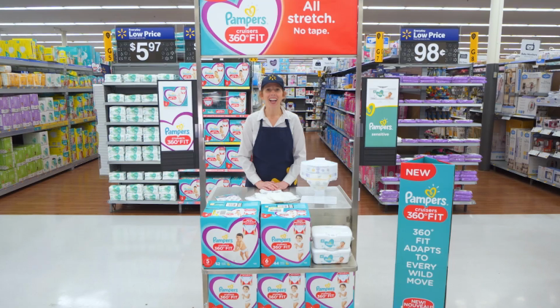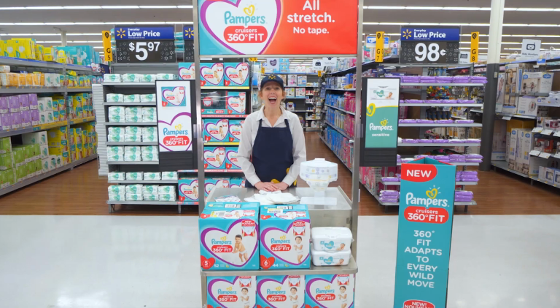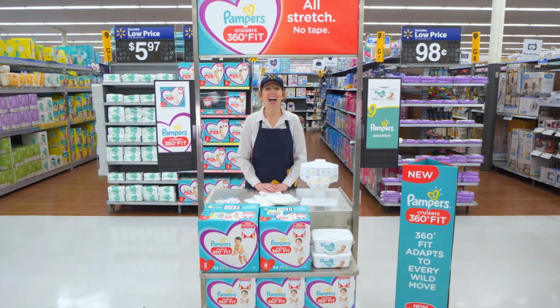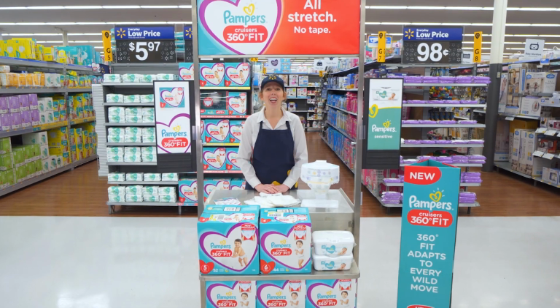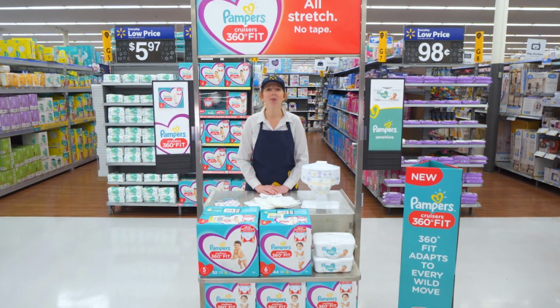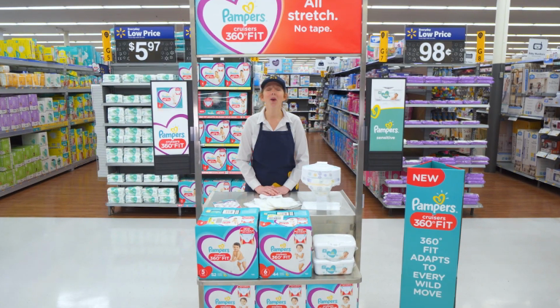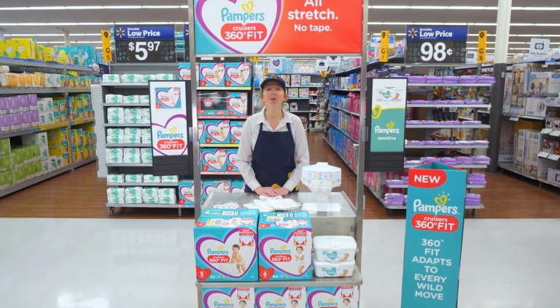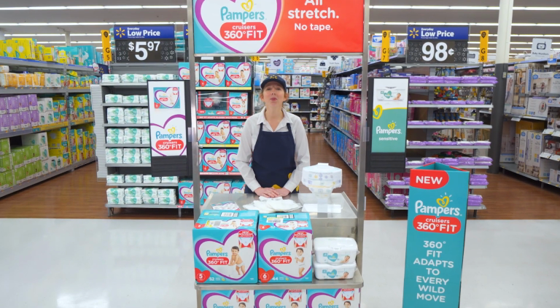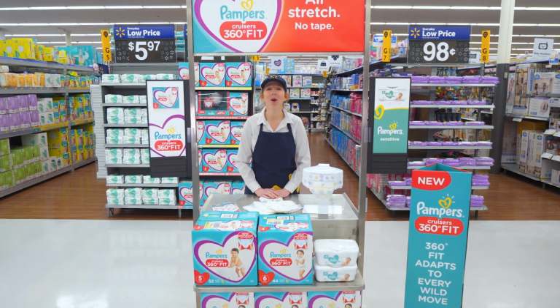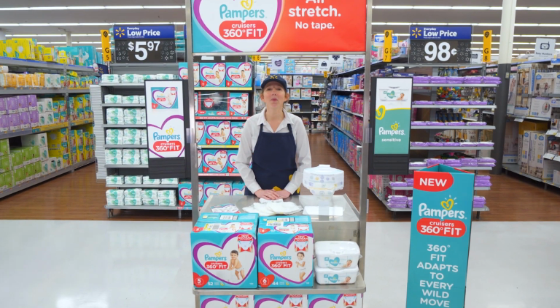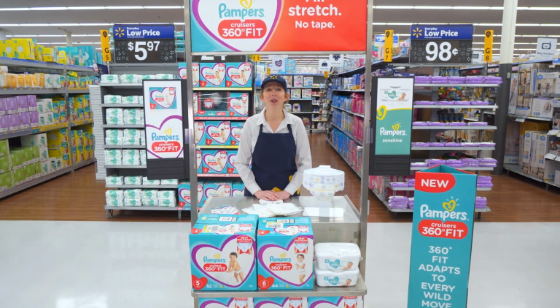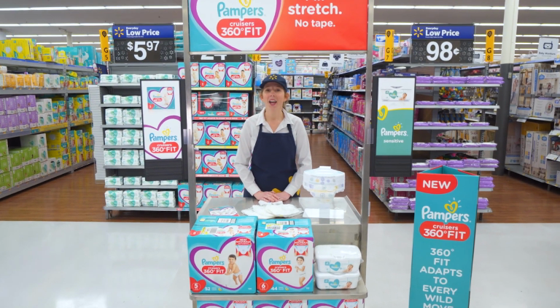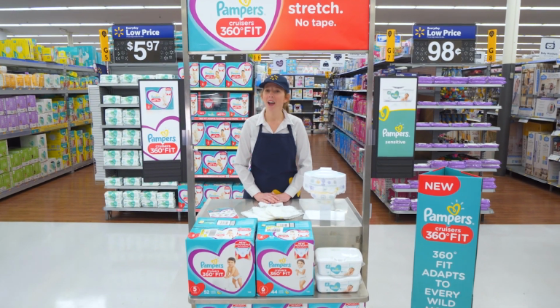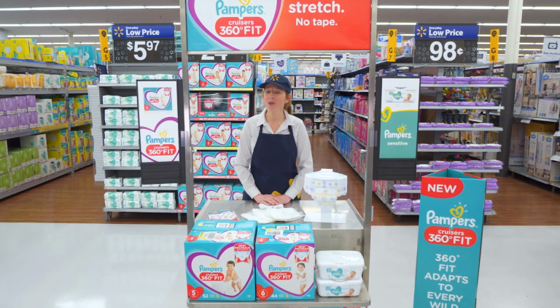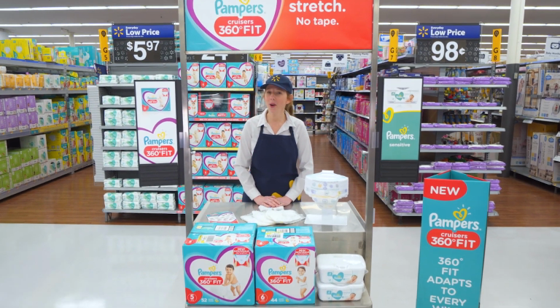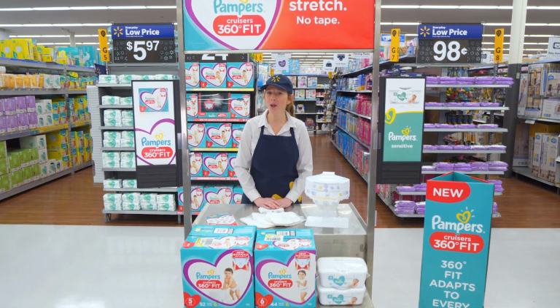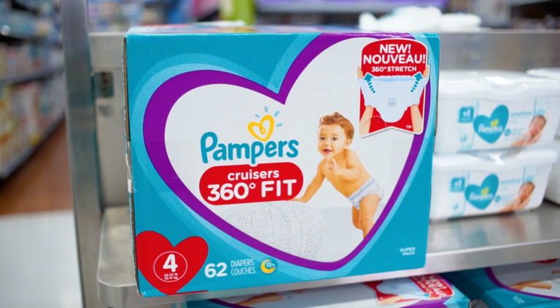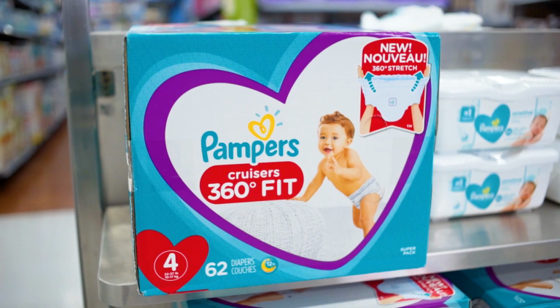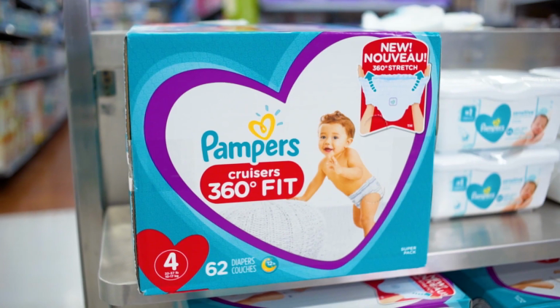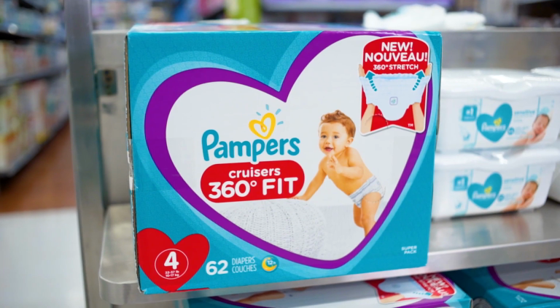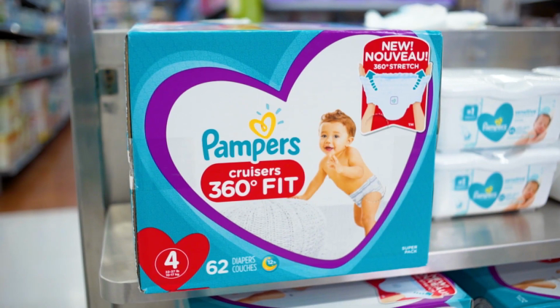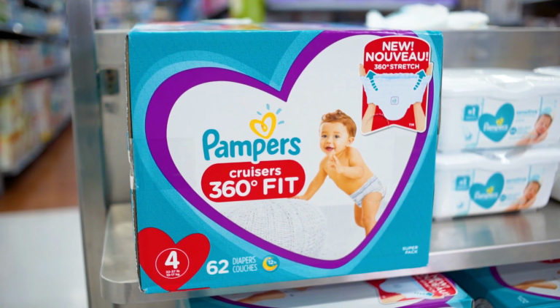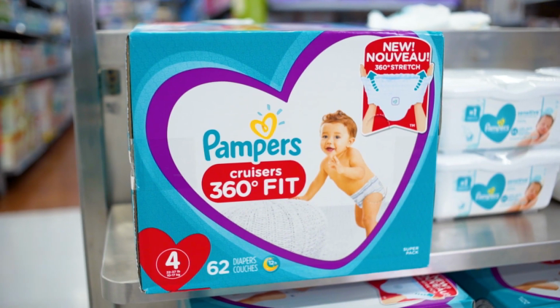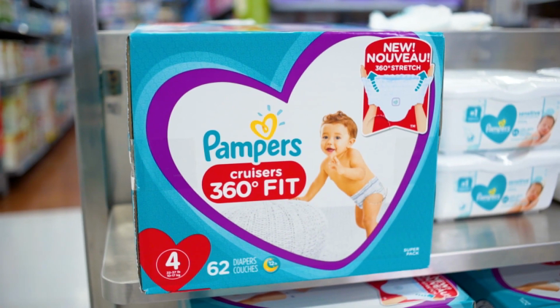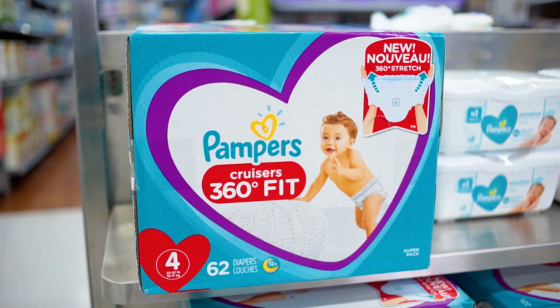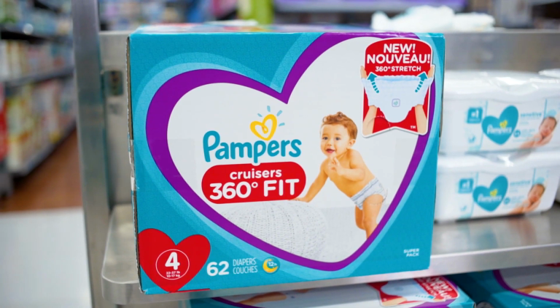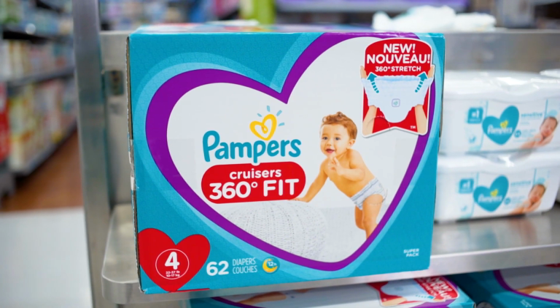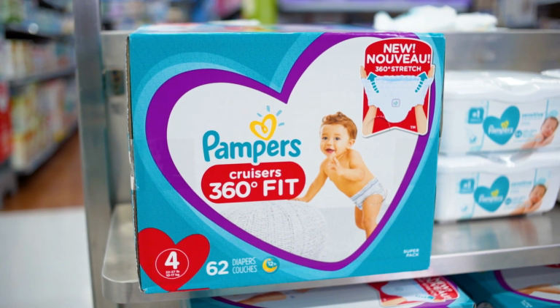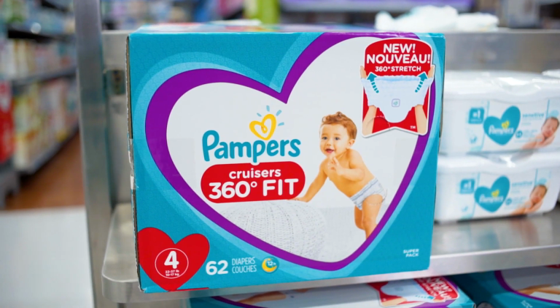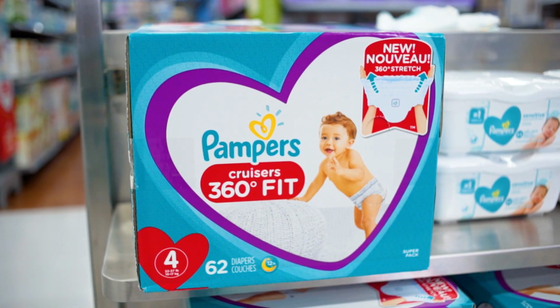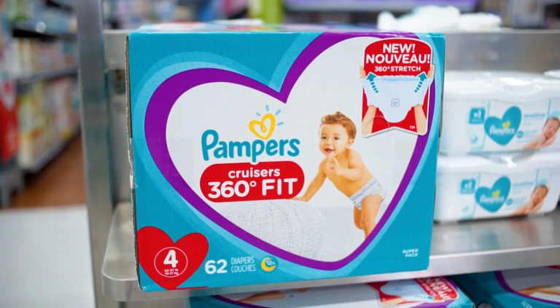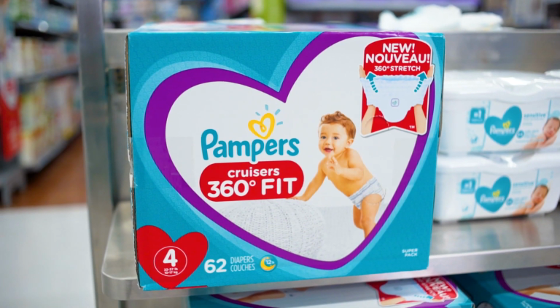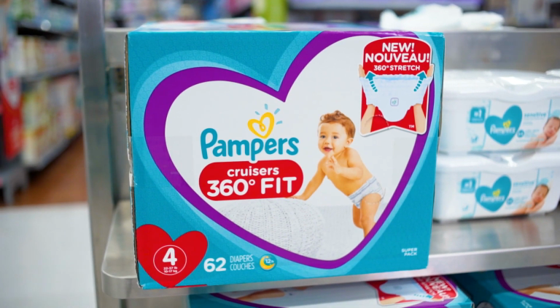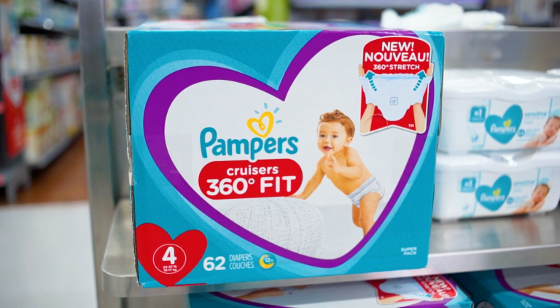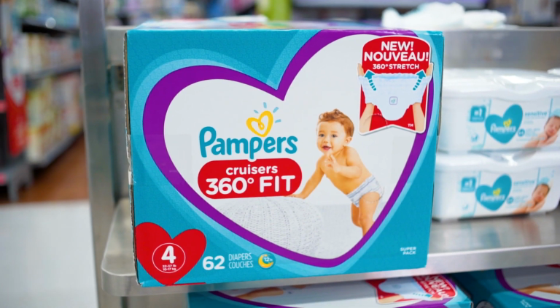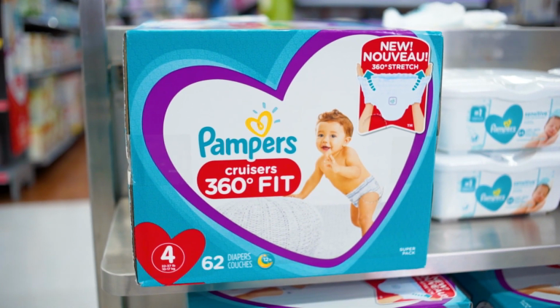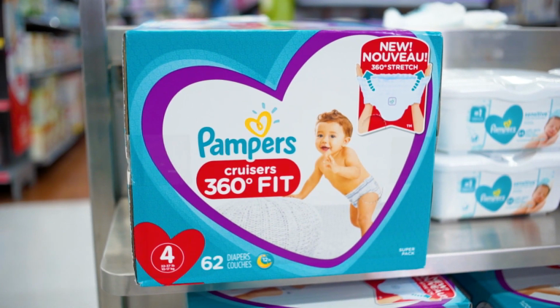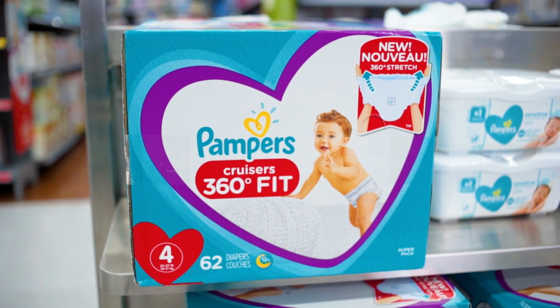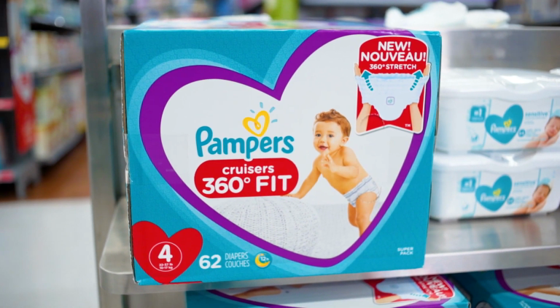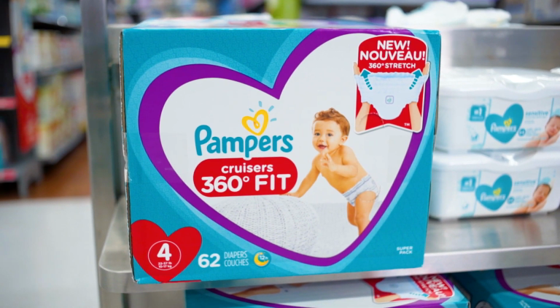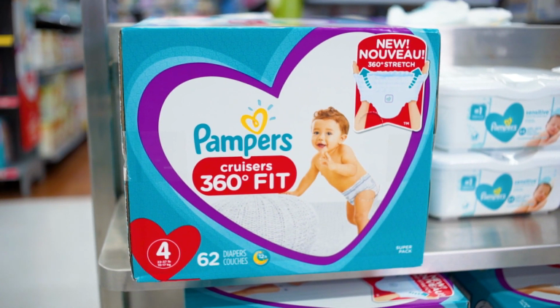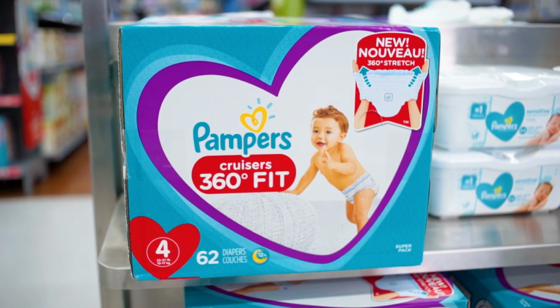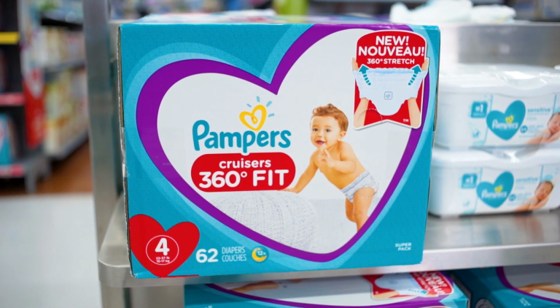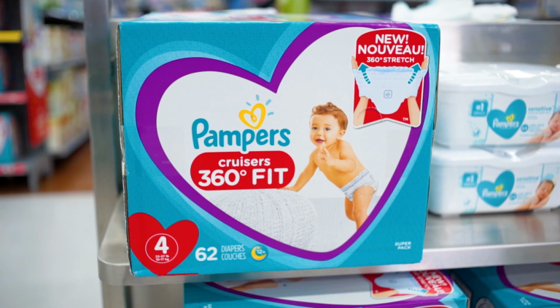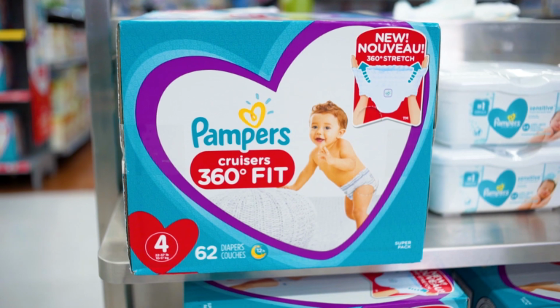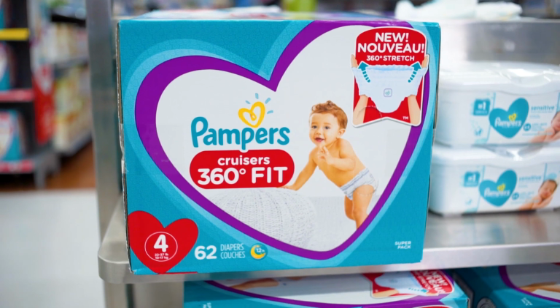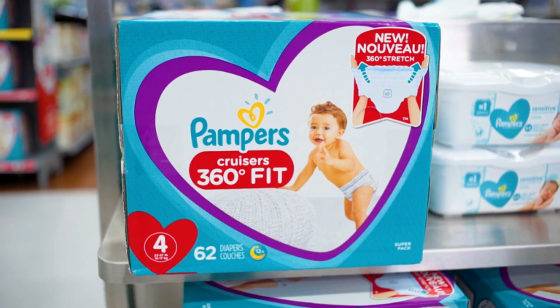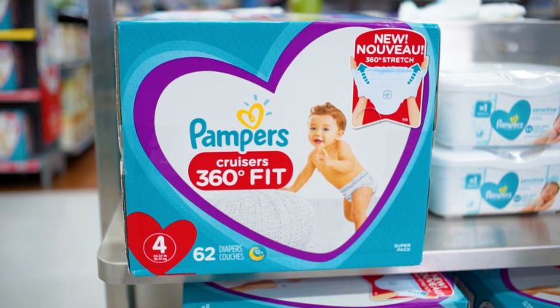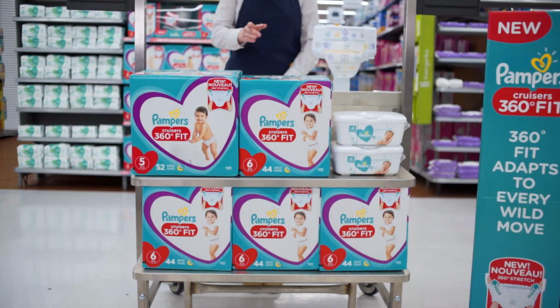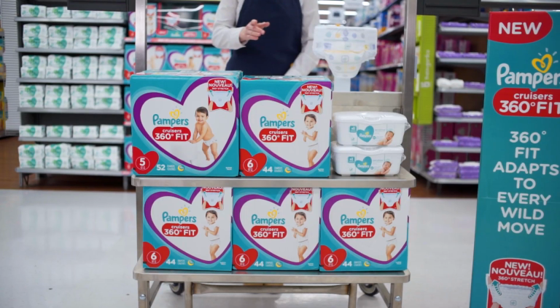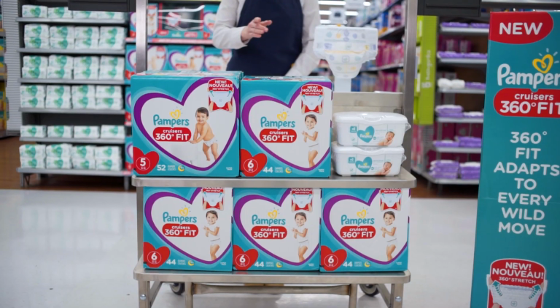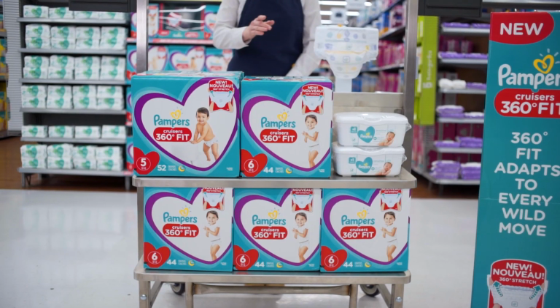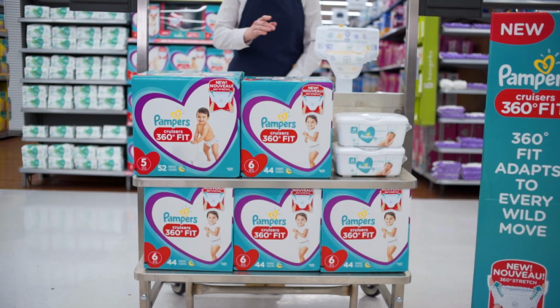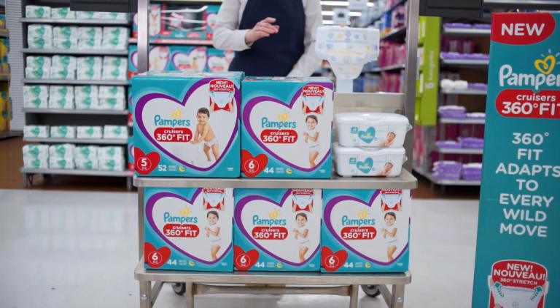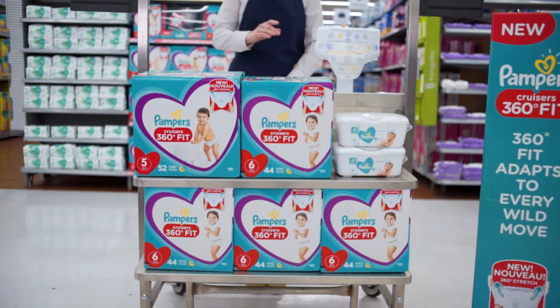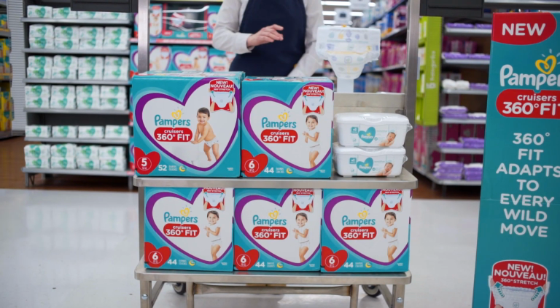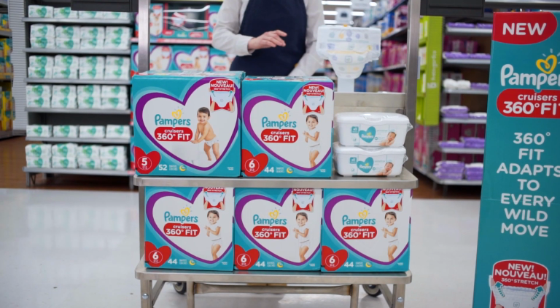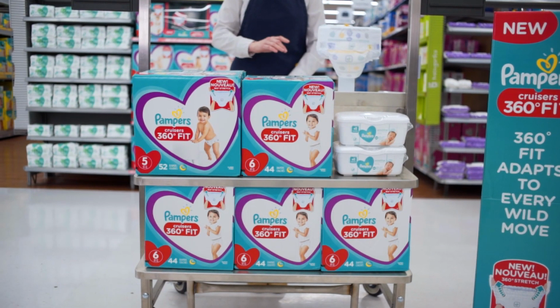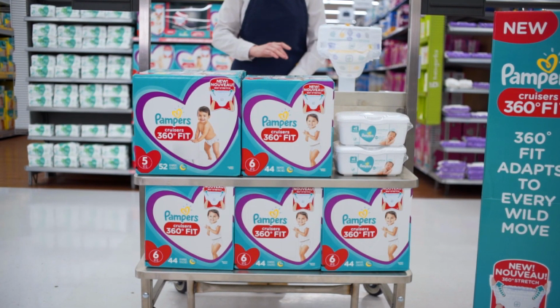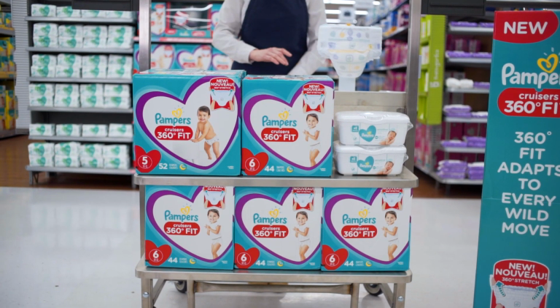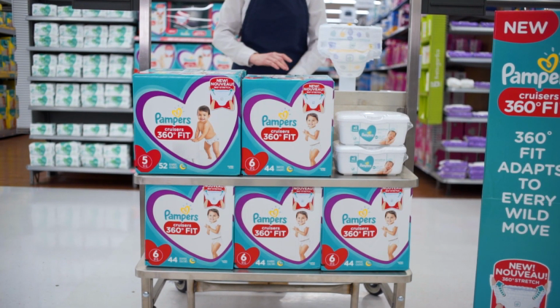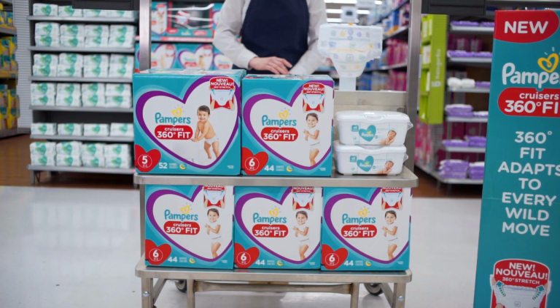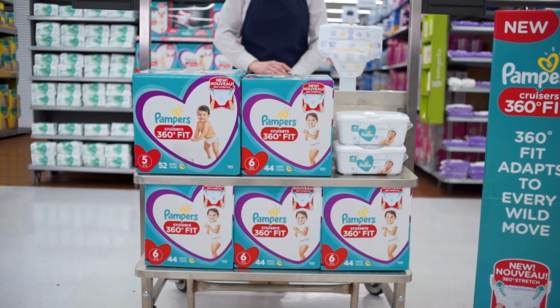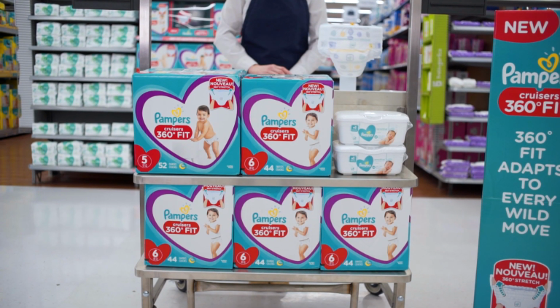Hi, welcome to Walmart. Have you heard about the new Pampers Cruisers 360 Fit? They're available in four sizes: three, four, five, and six.